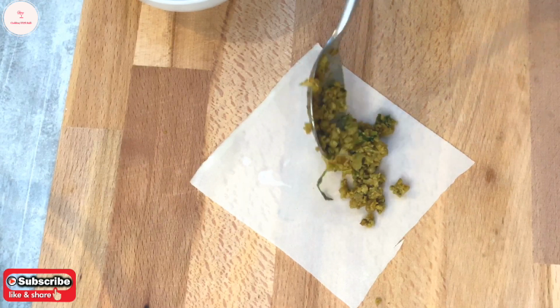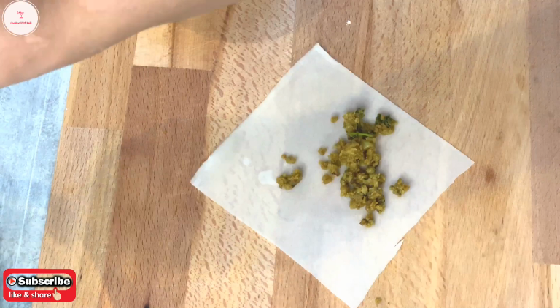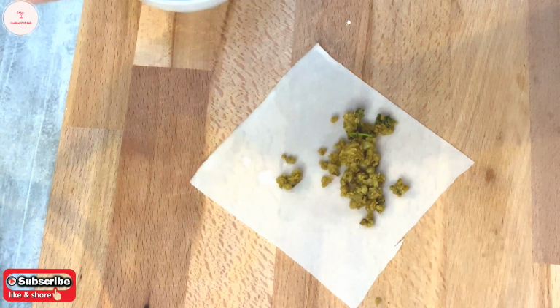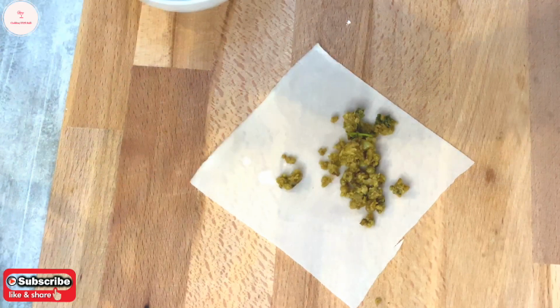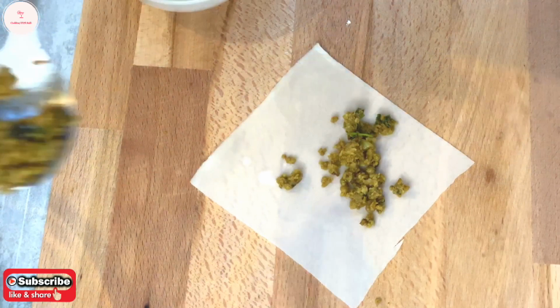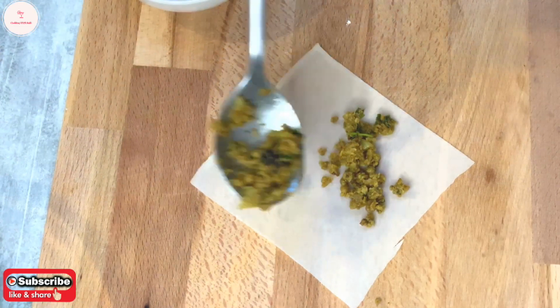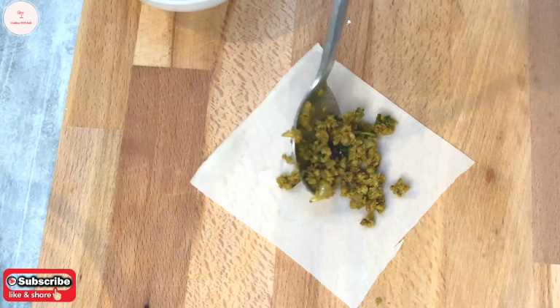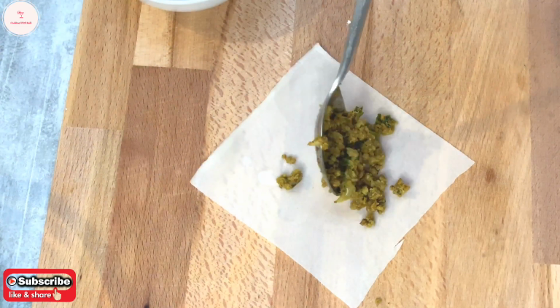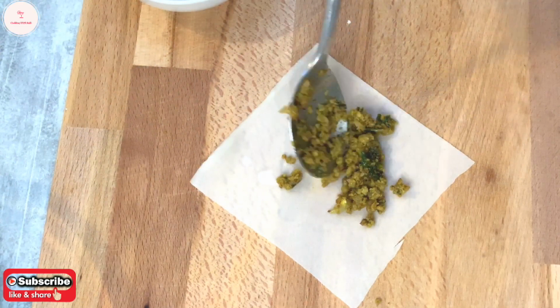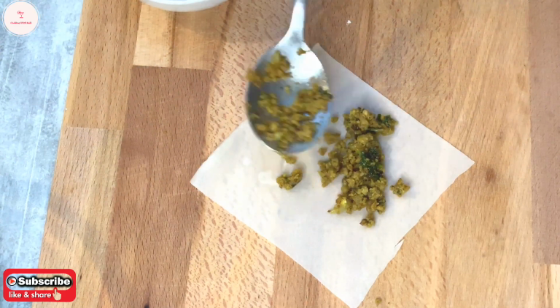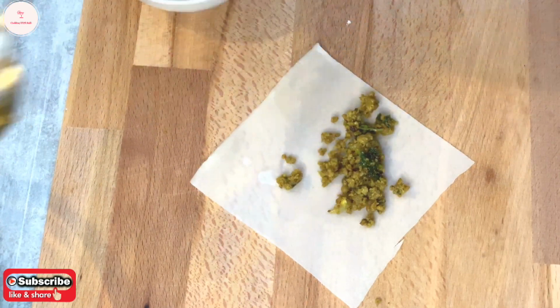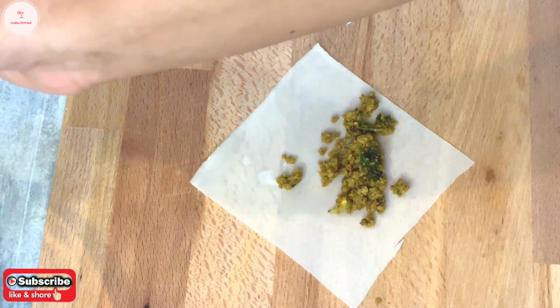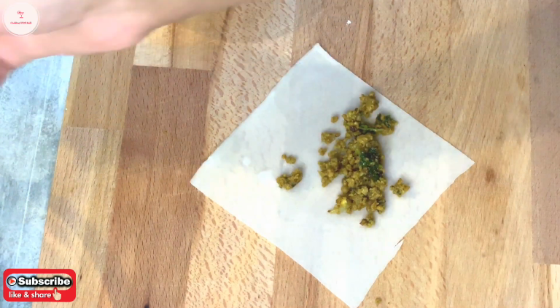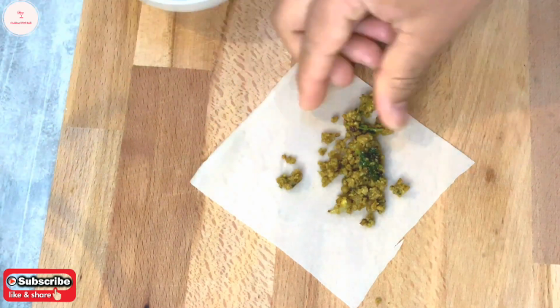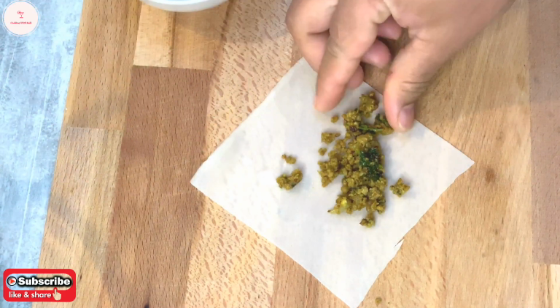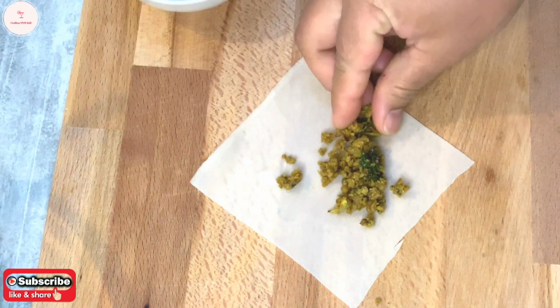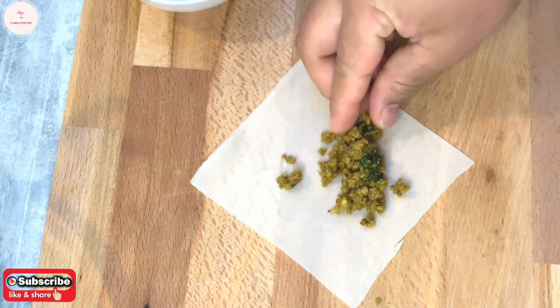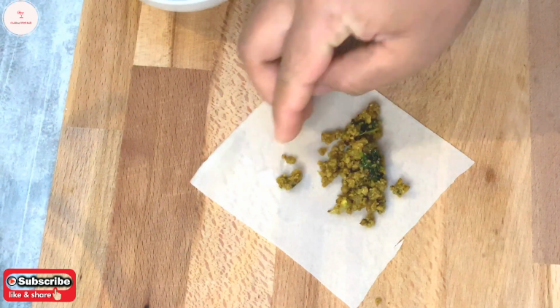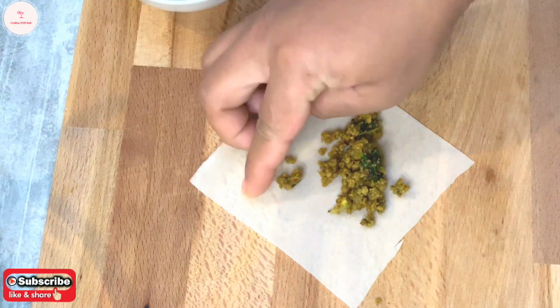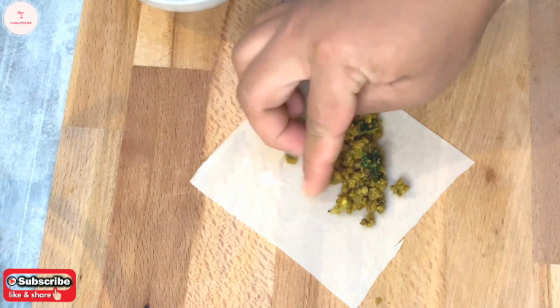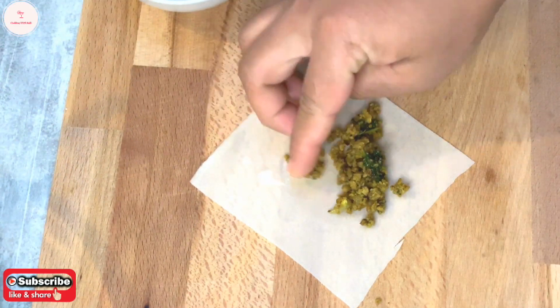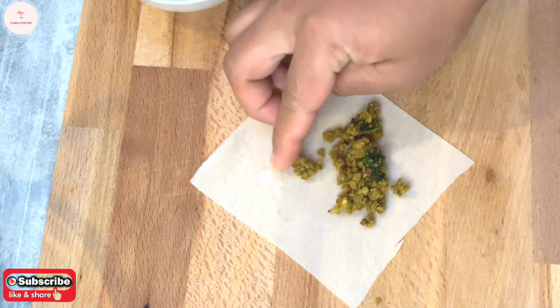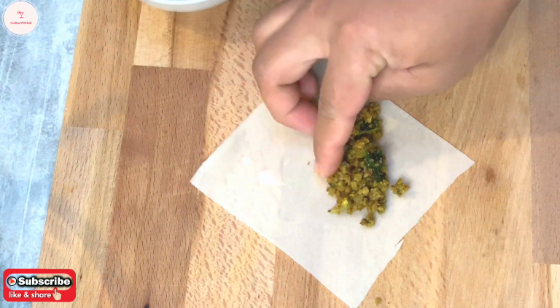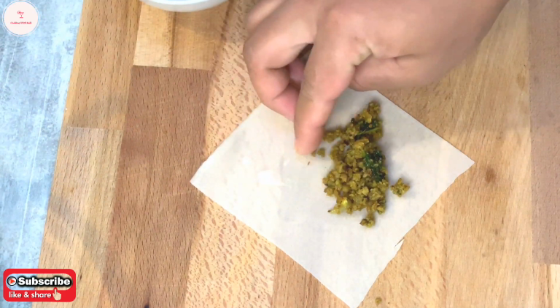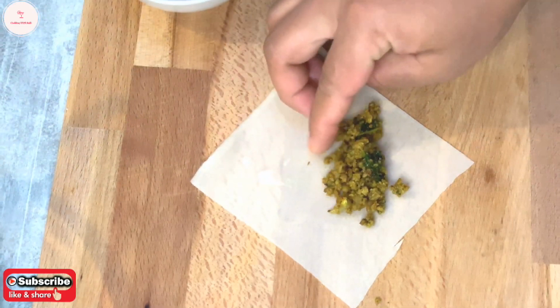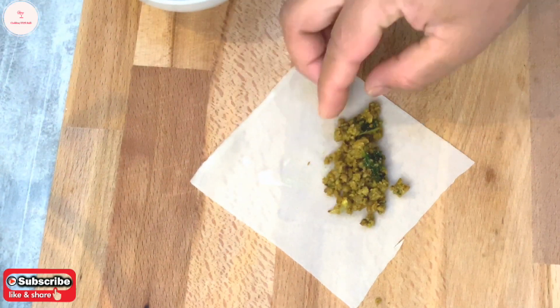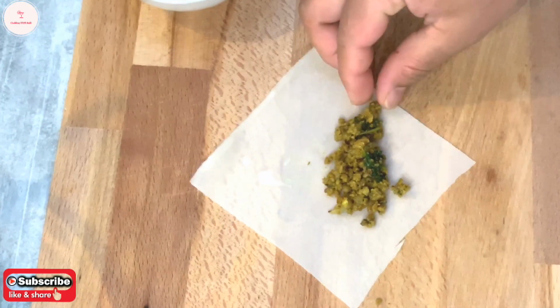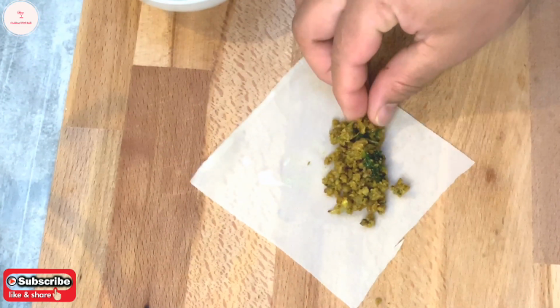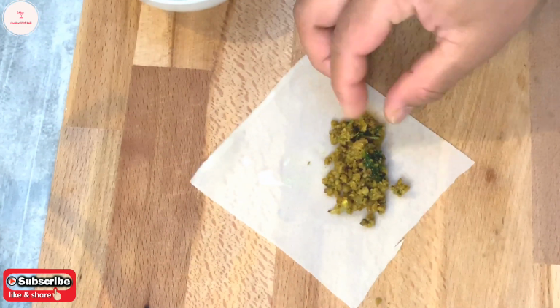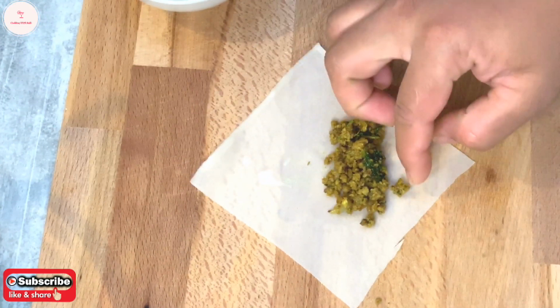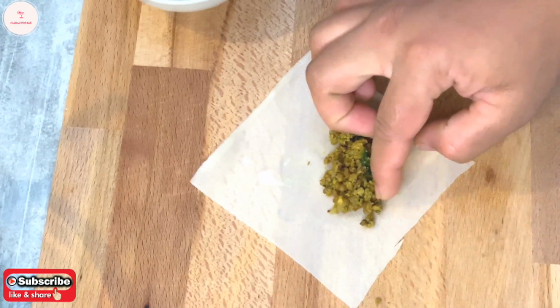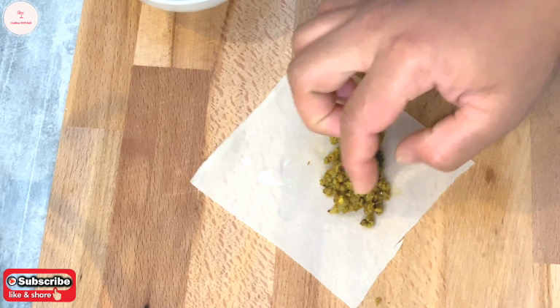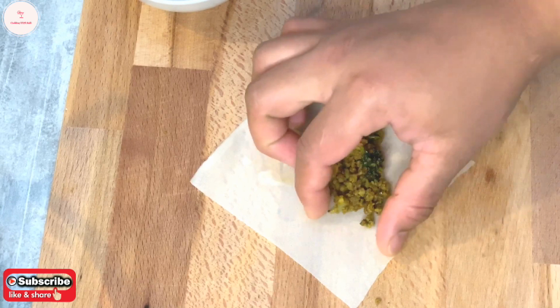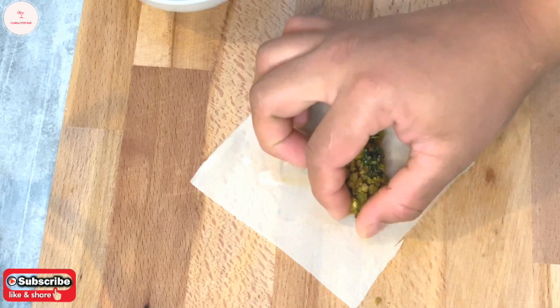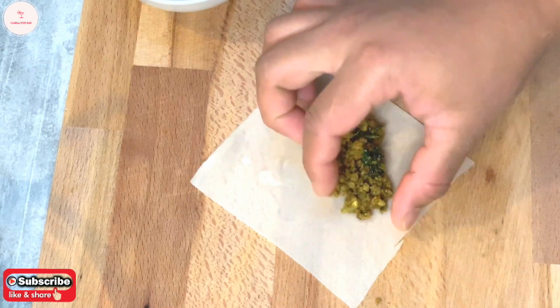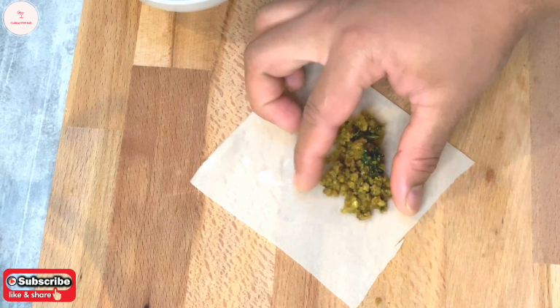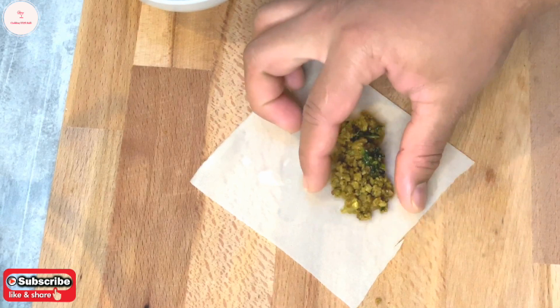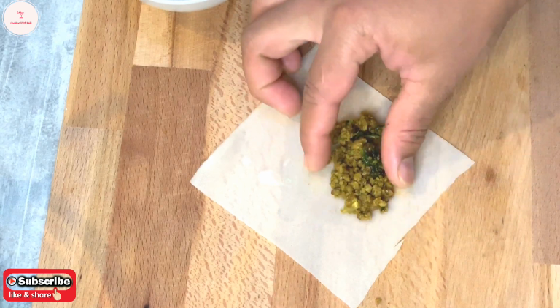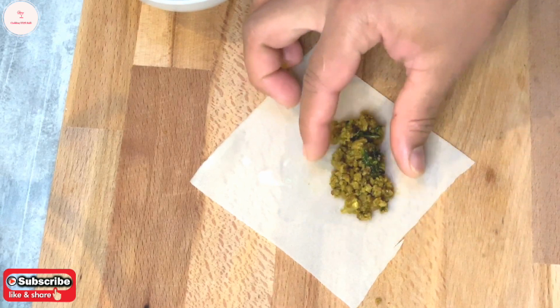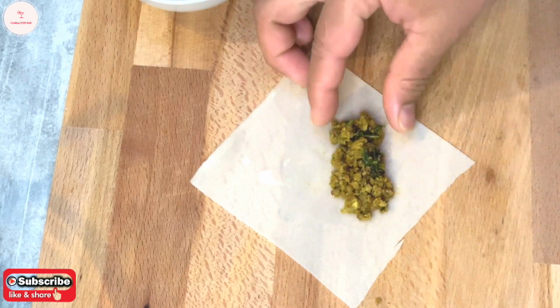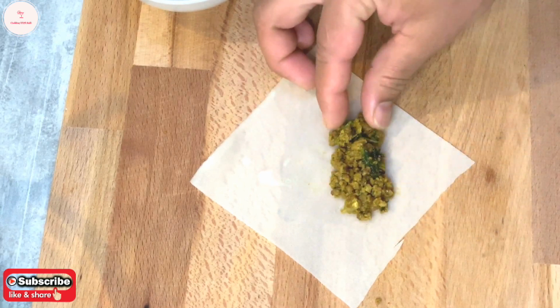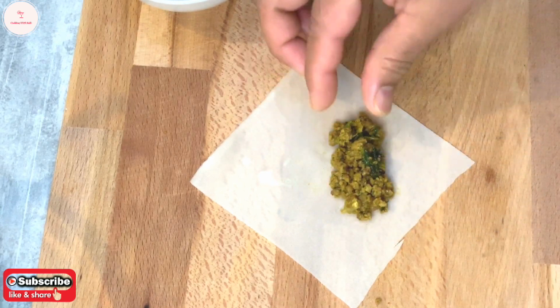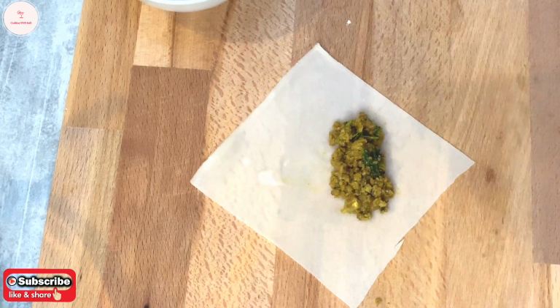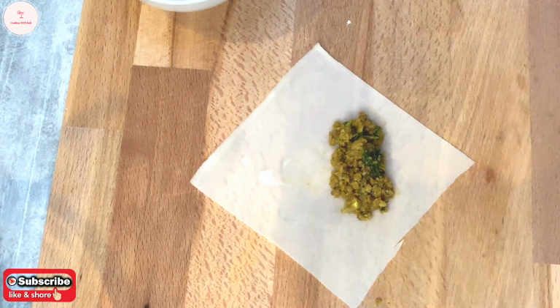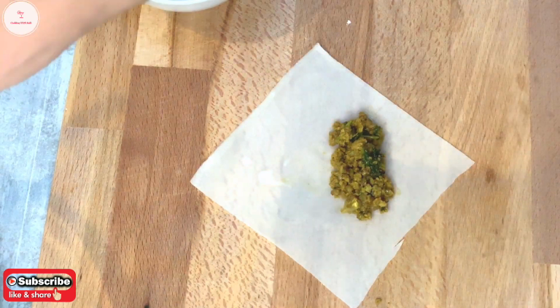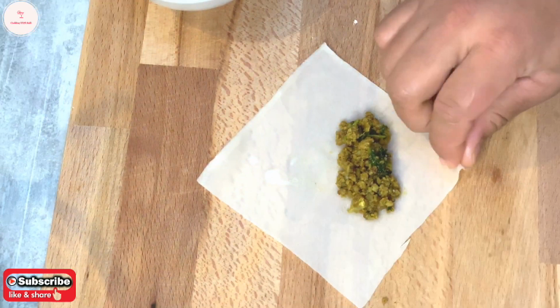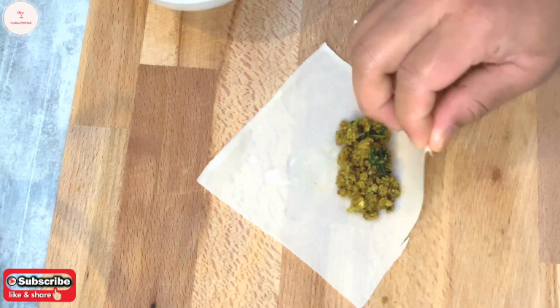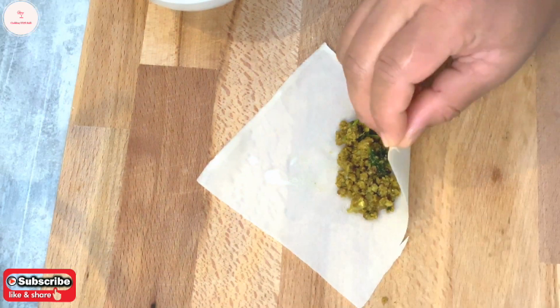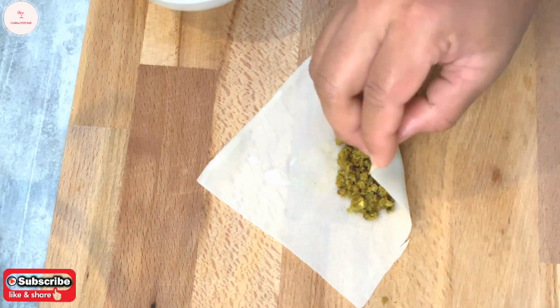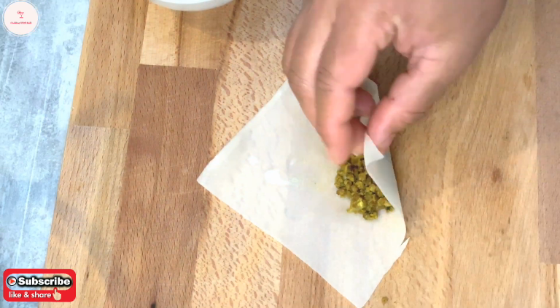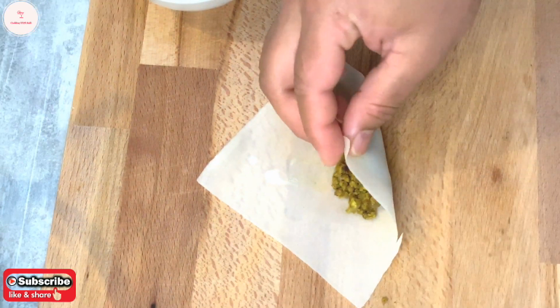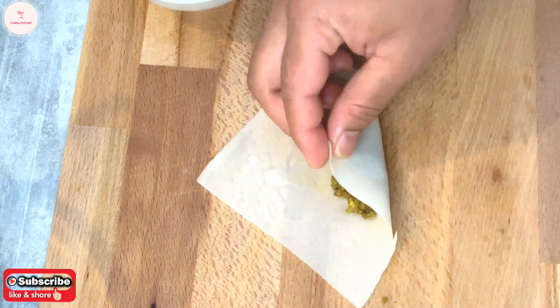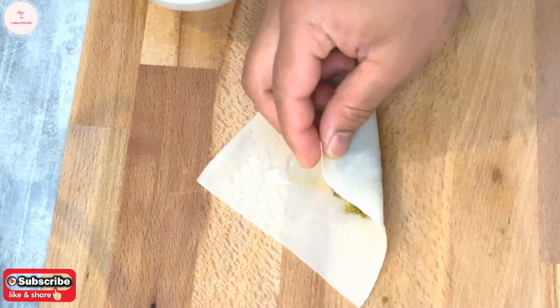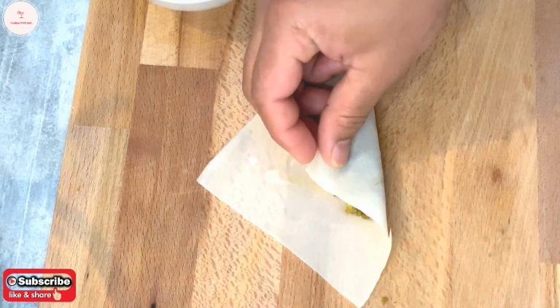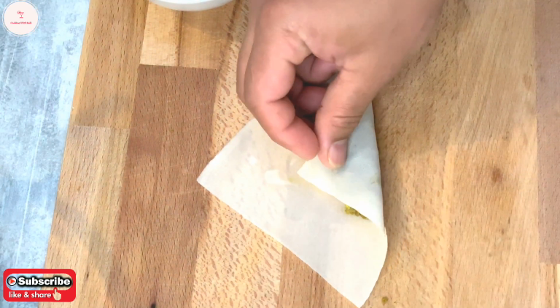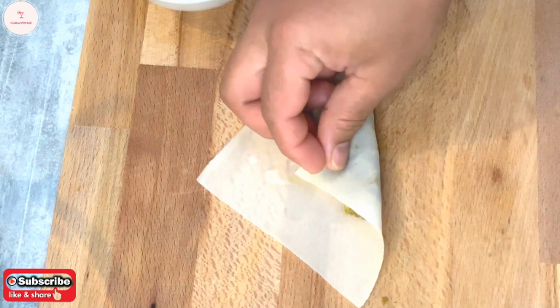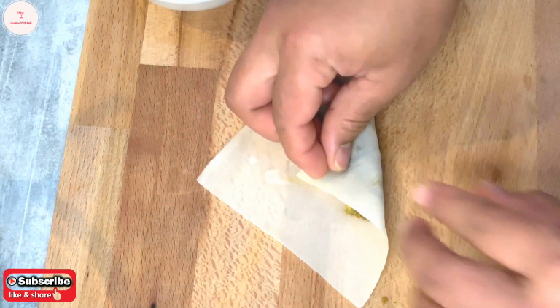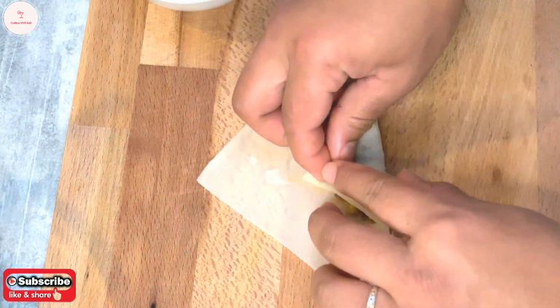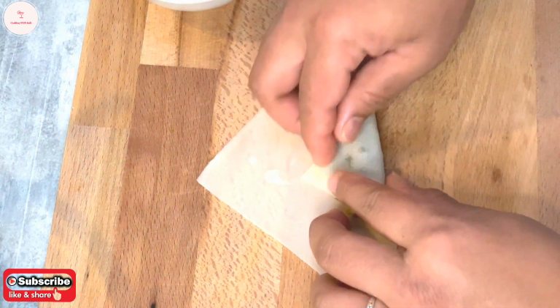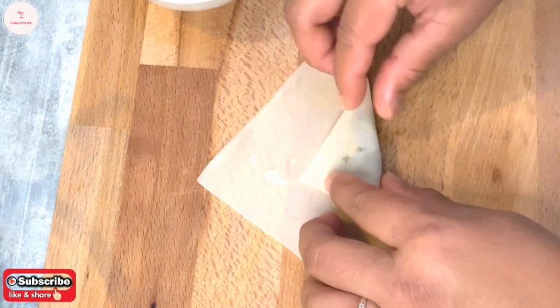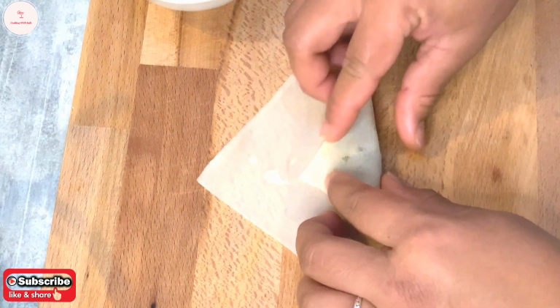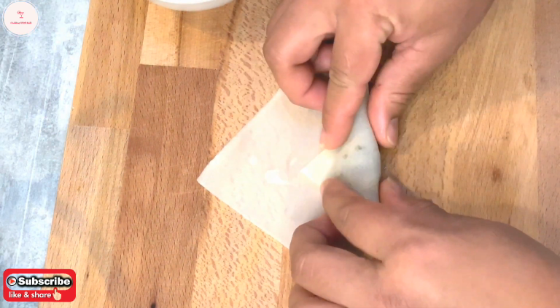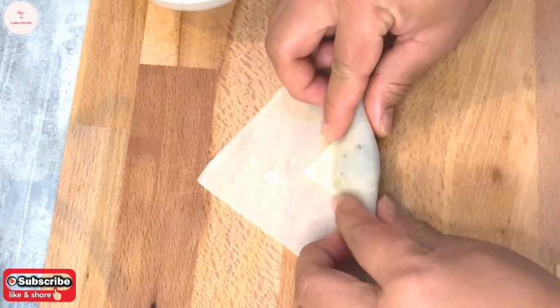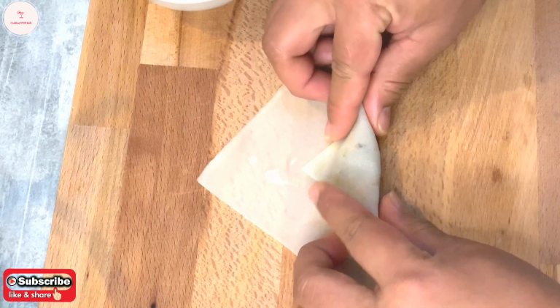If you don't like this flower shape, we will do this with the flower. I will do this with the flower. I will show you the flower.